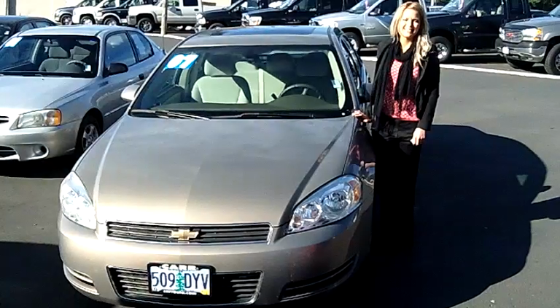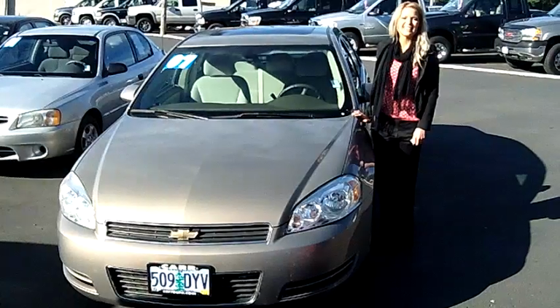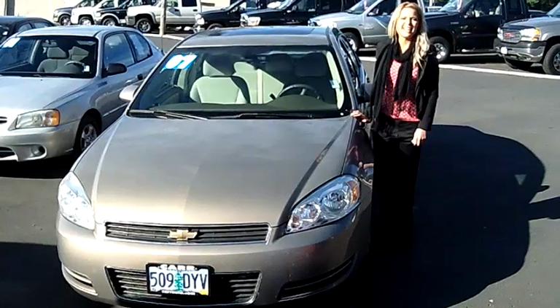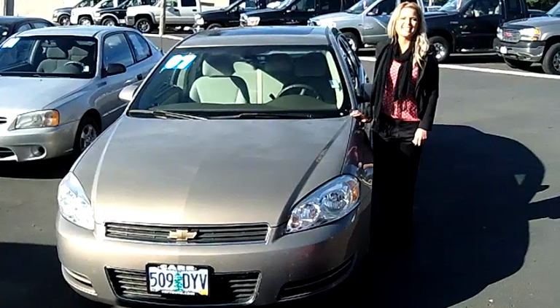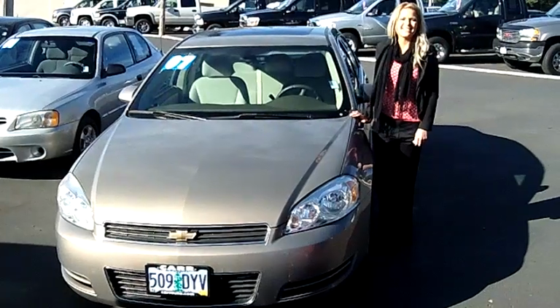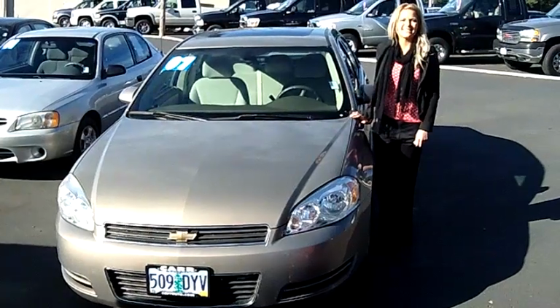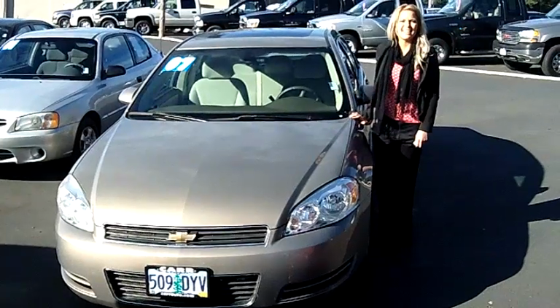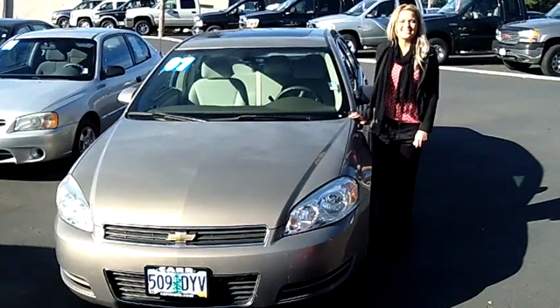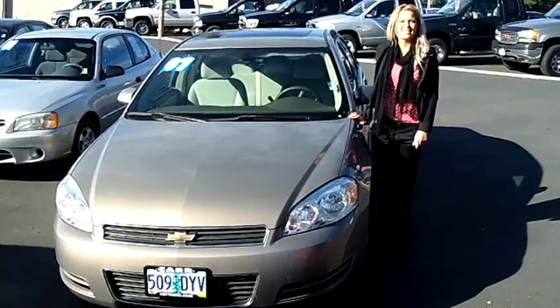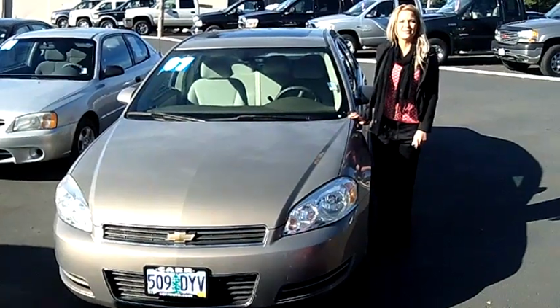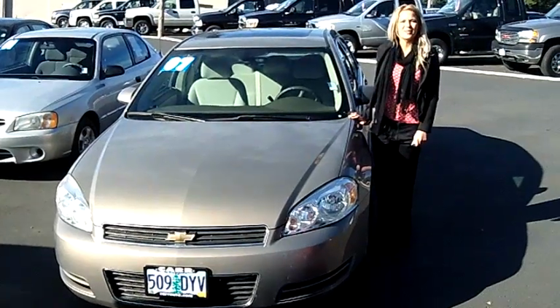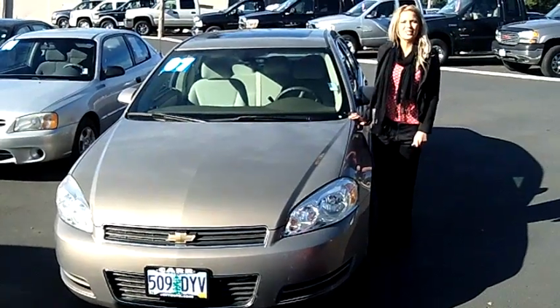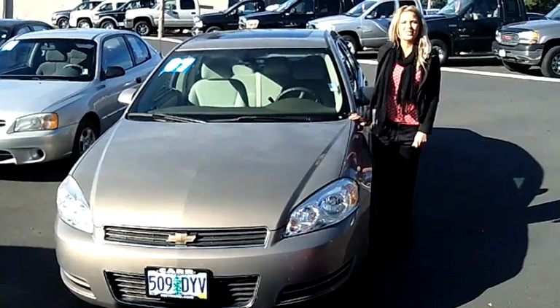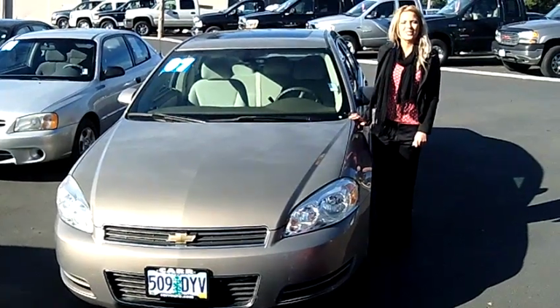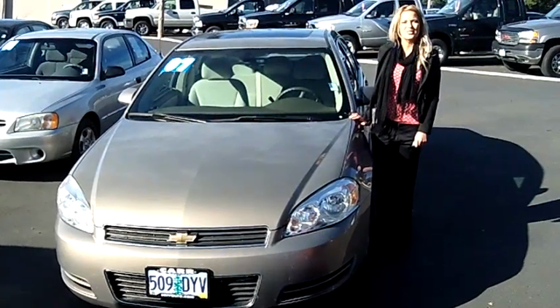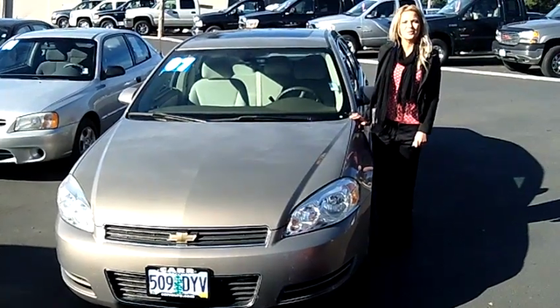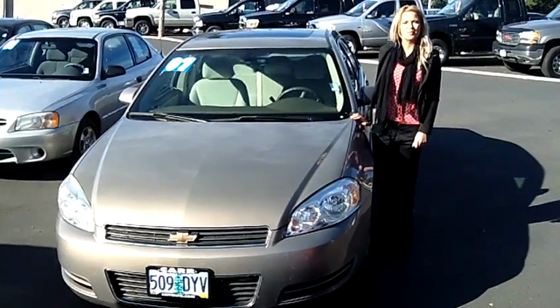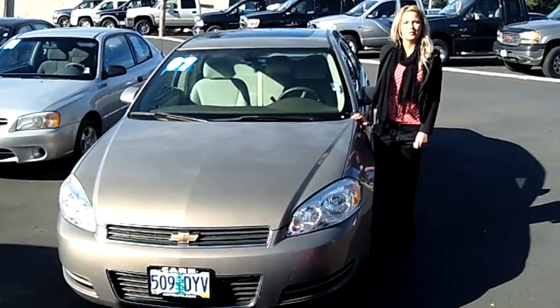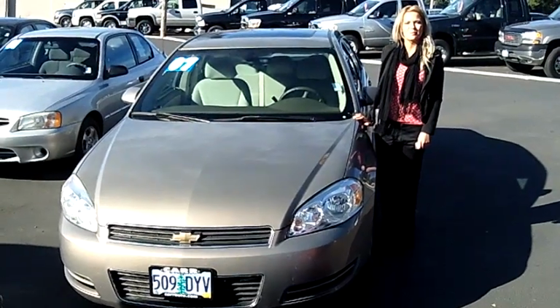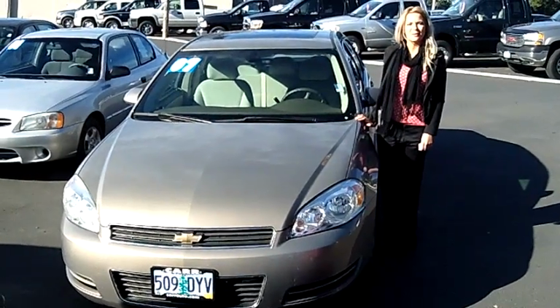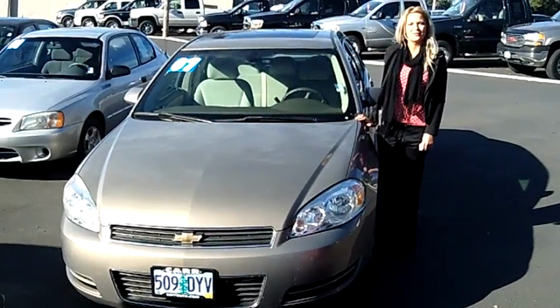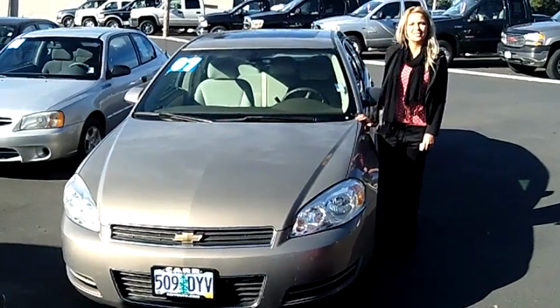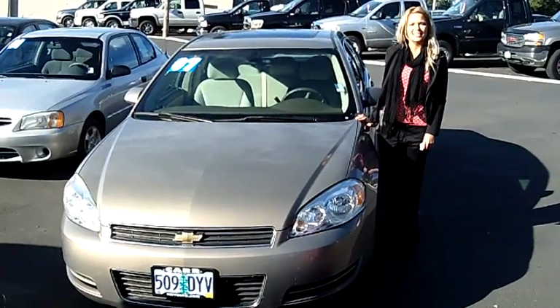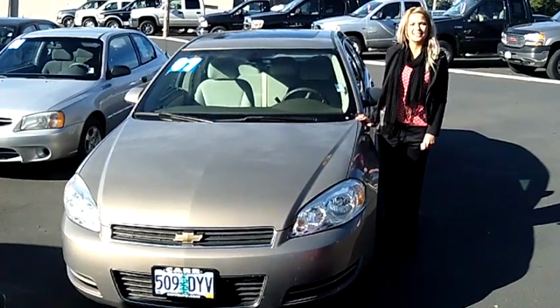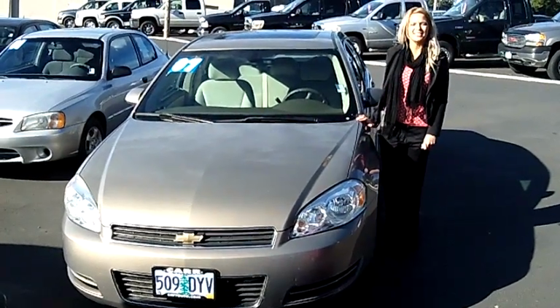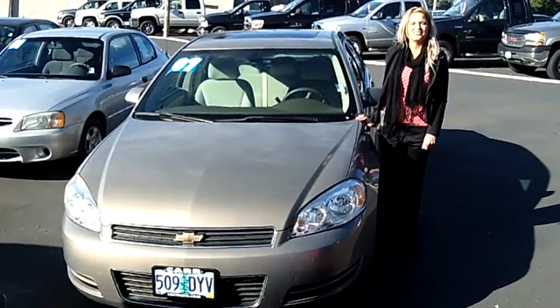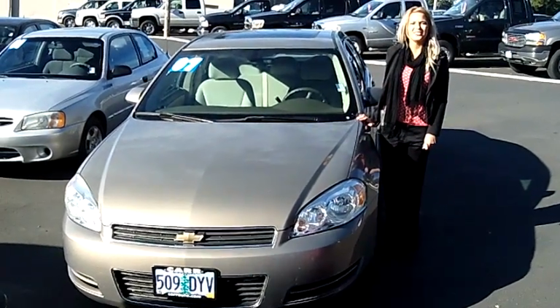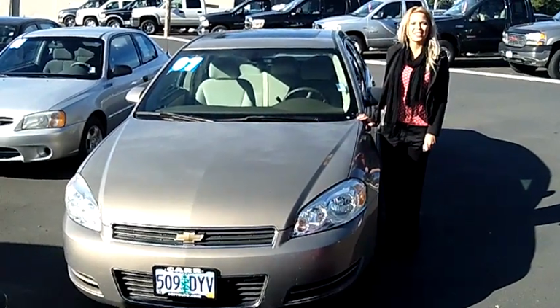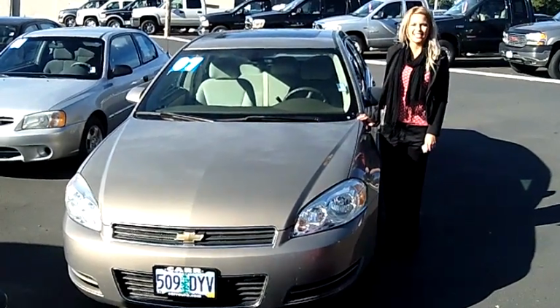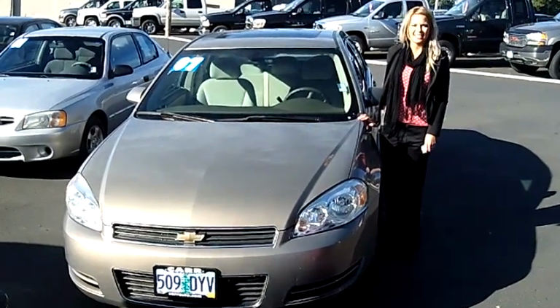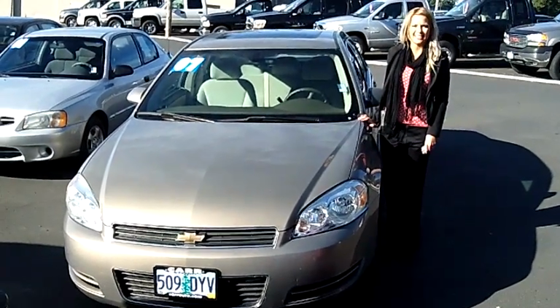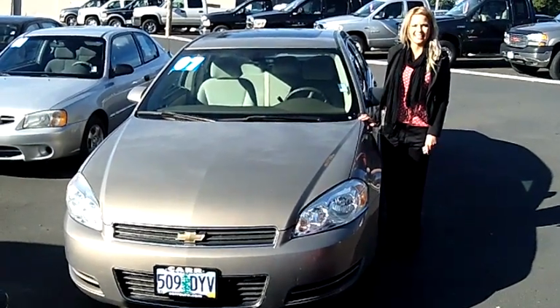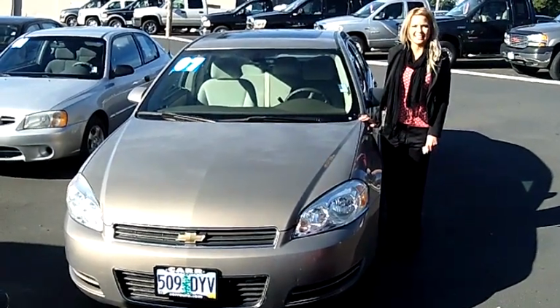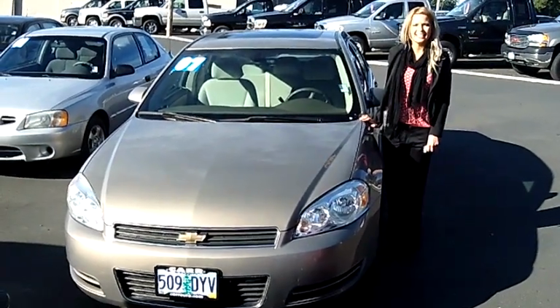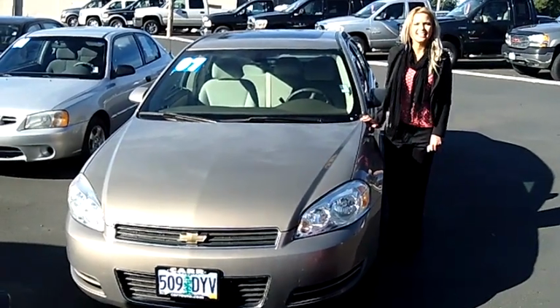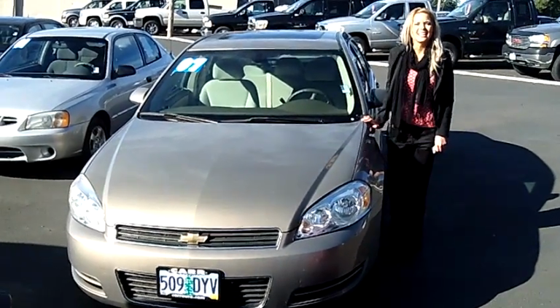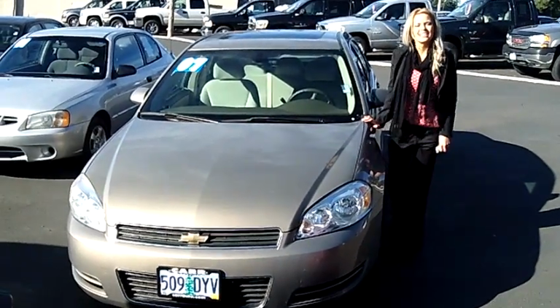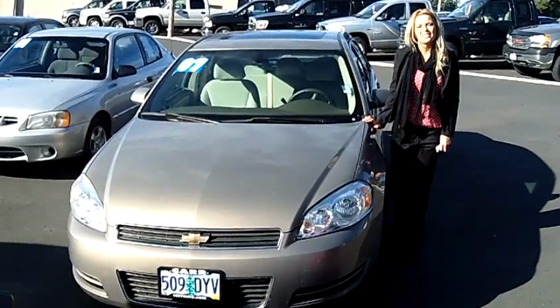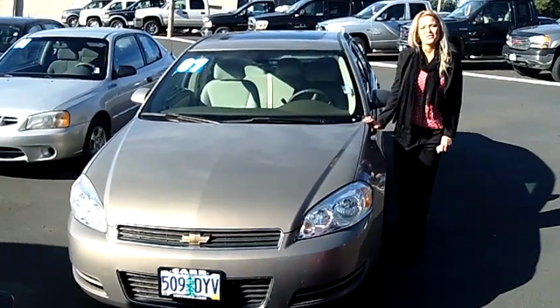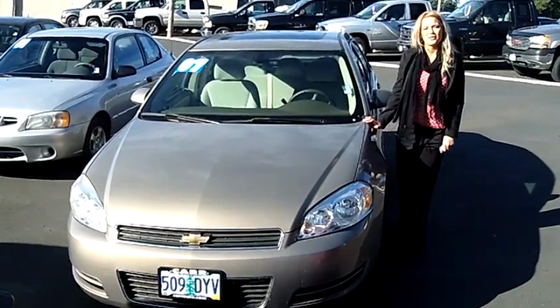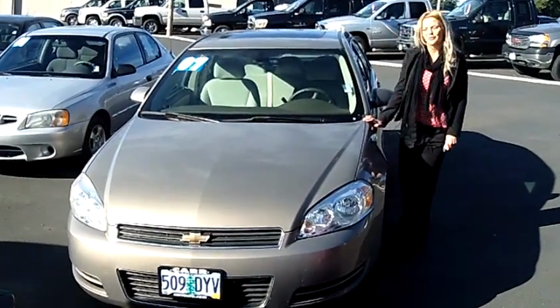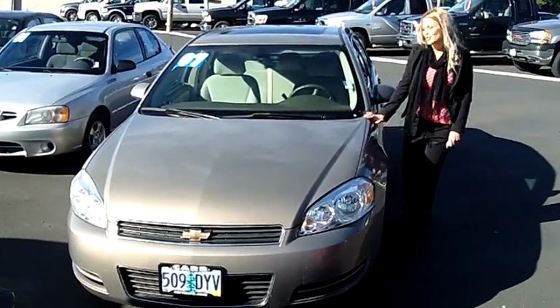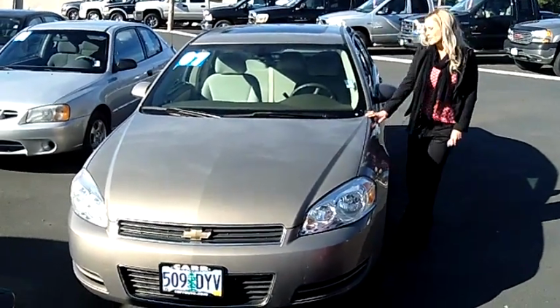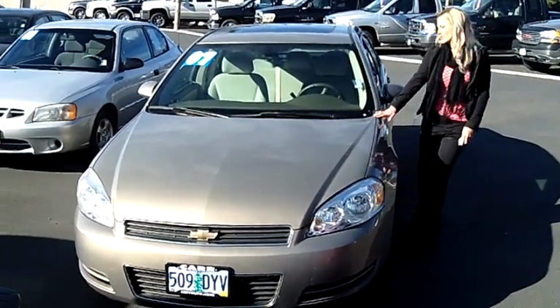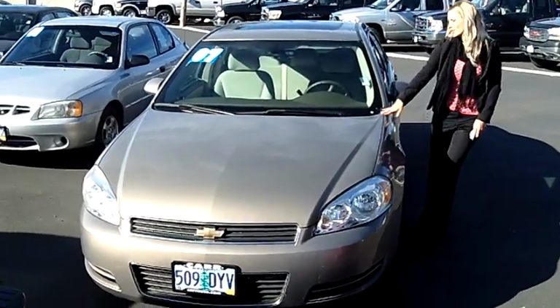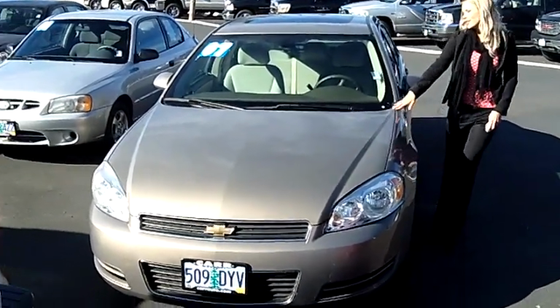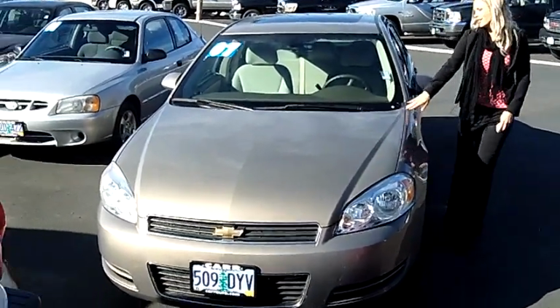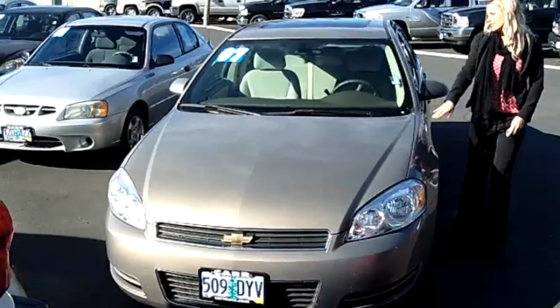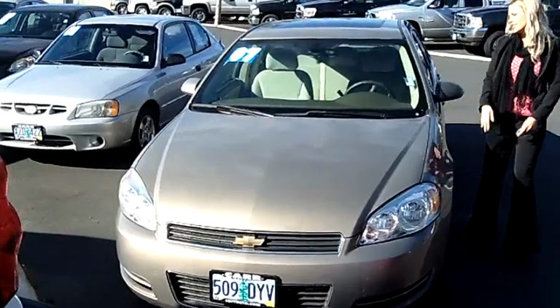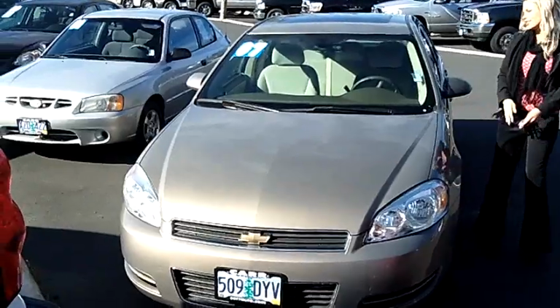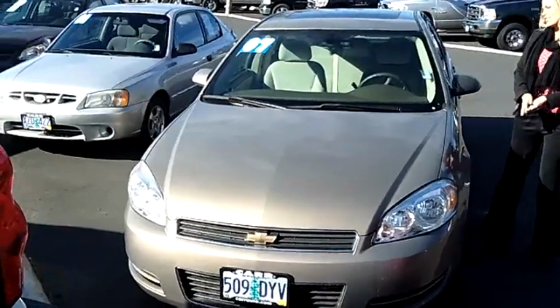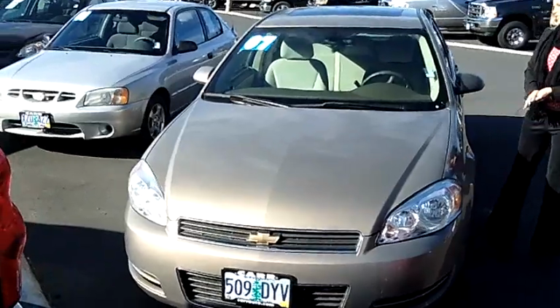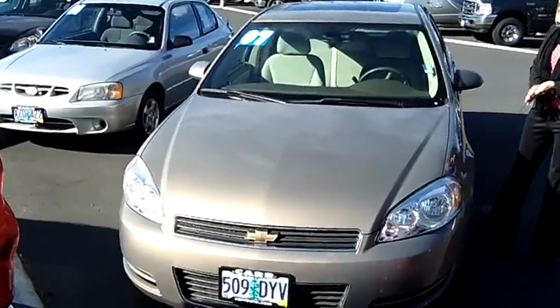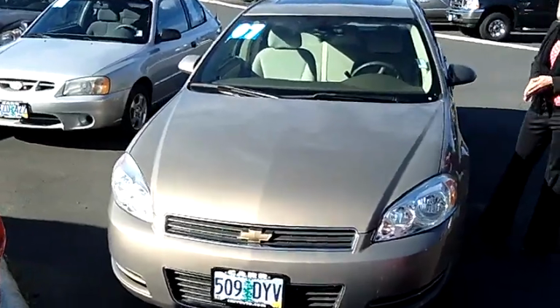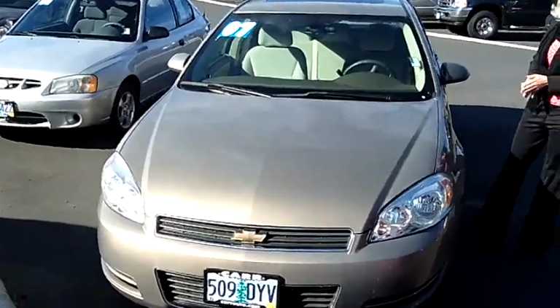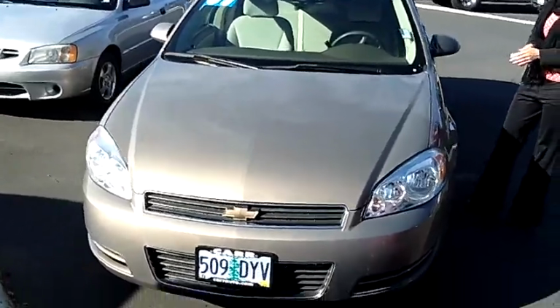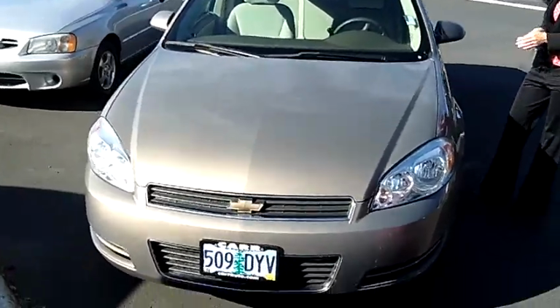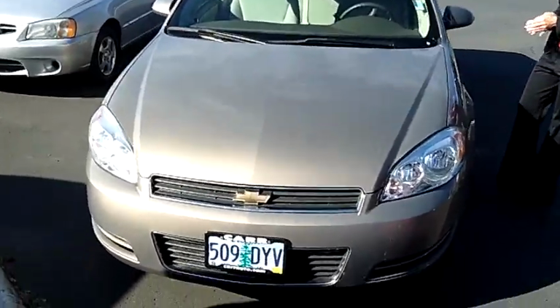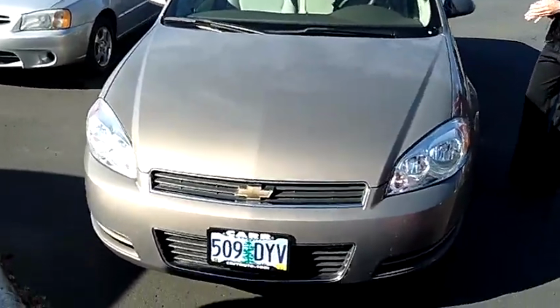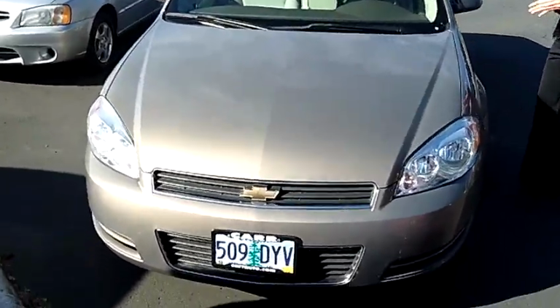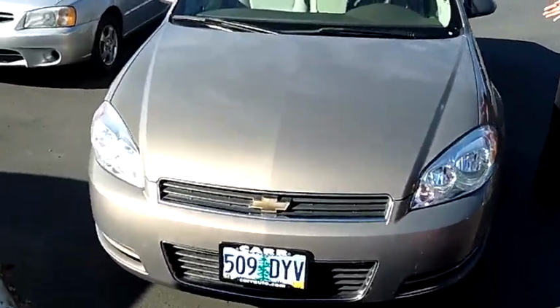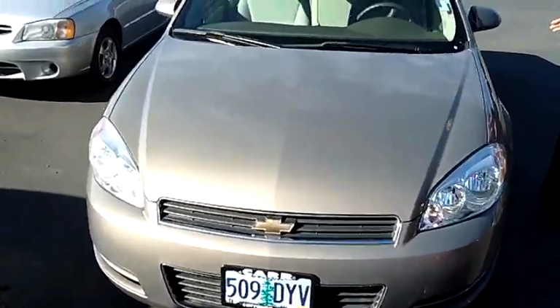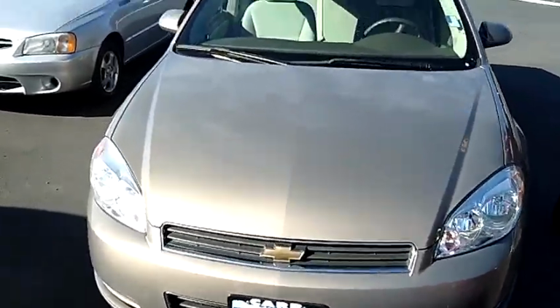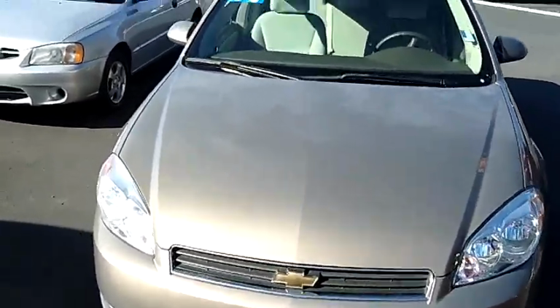Hi, this is Lacey. I'm here at CarSubaru in Beaverton. Thanks for clicking on that link. This is your virtual tour of the 2007 Chevy Impala.